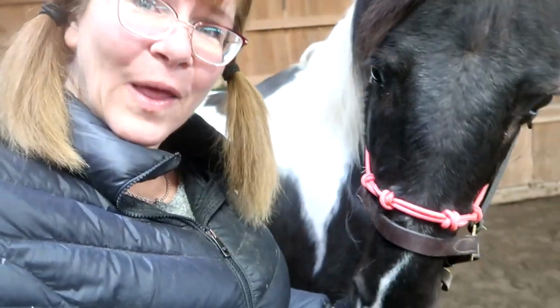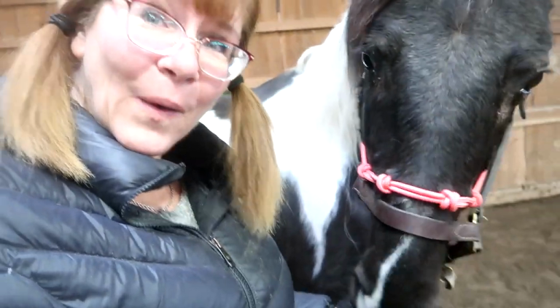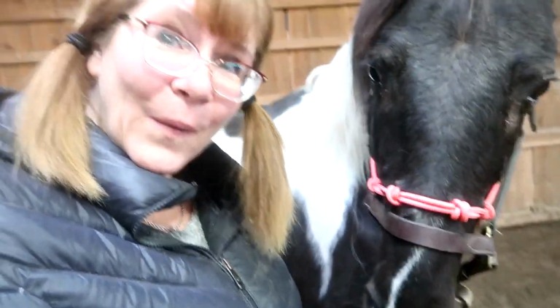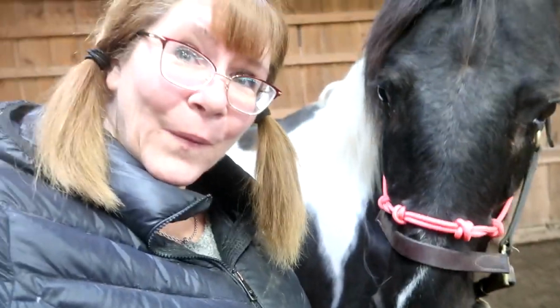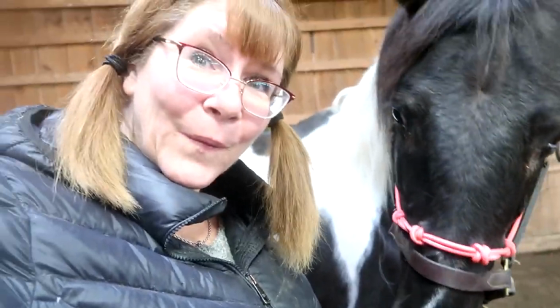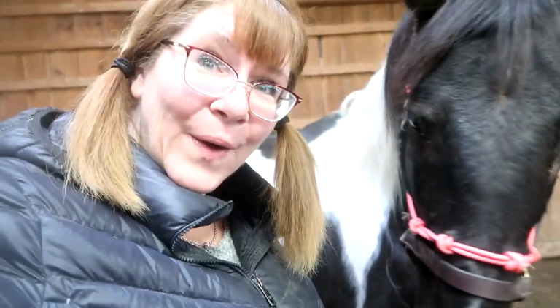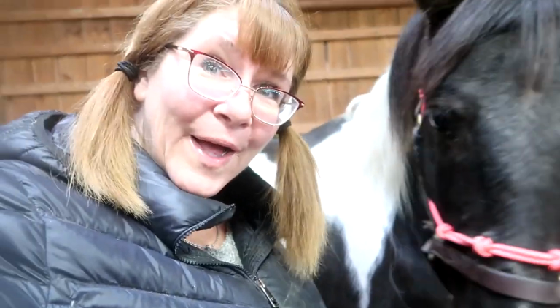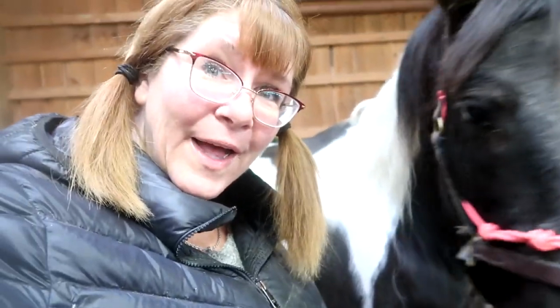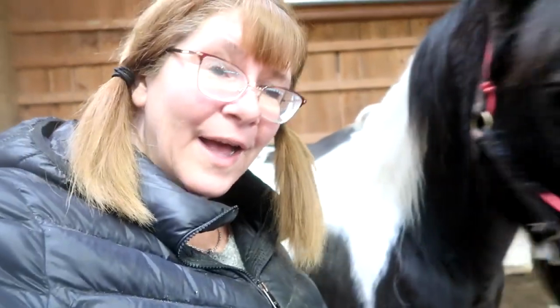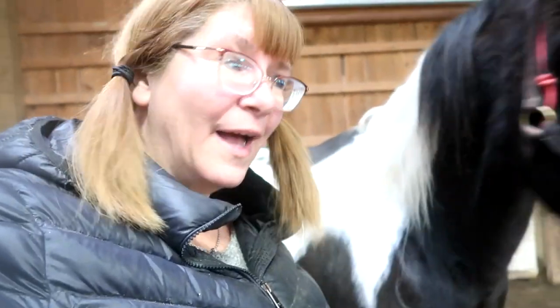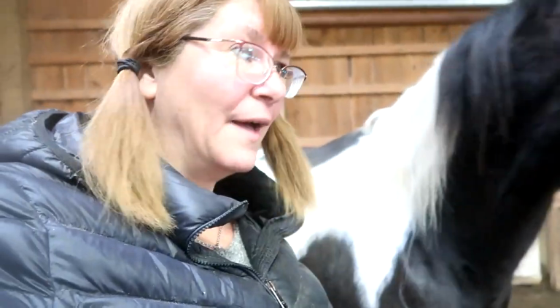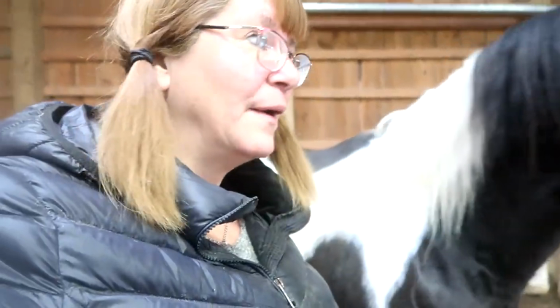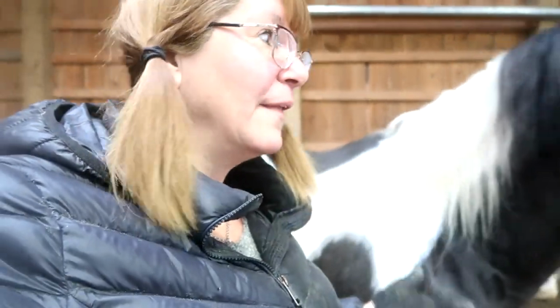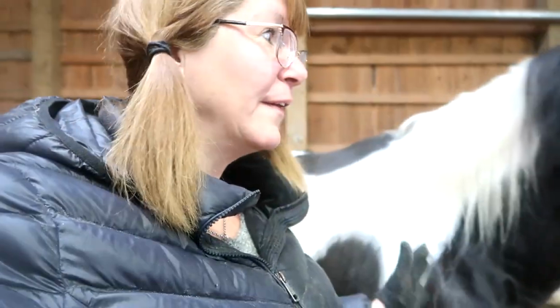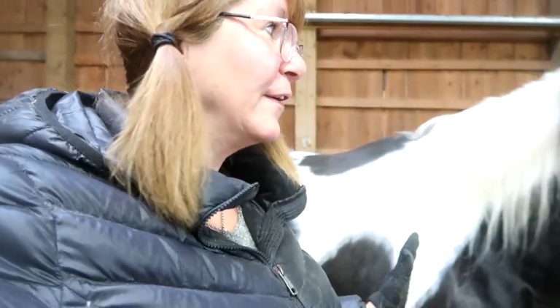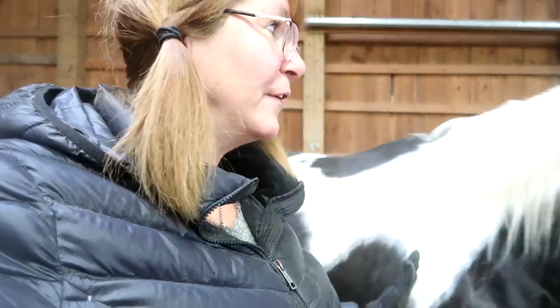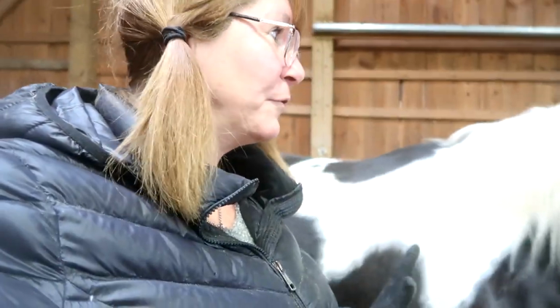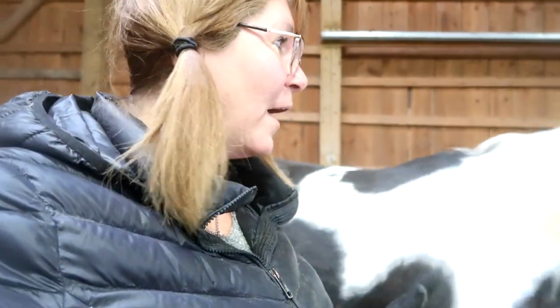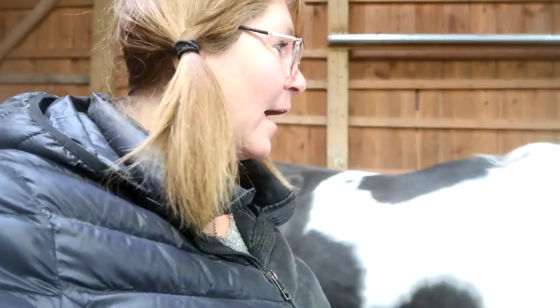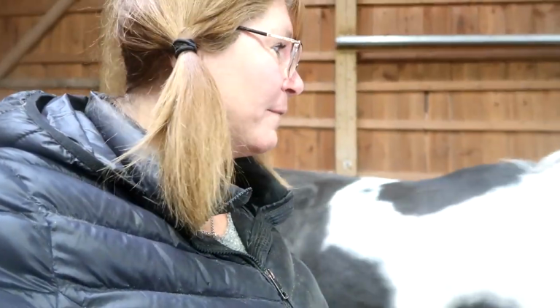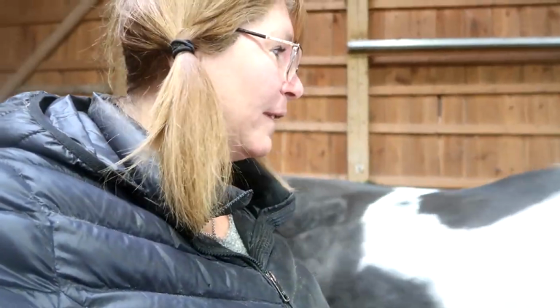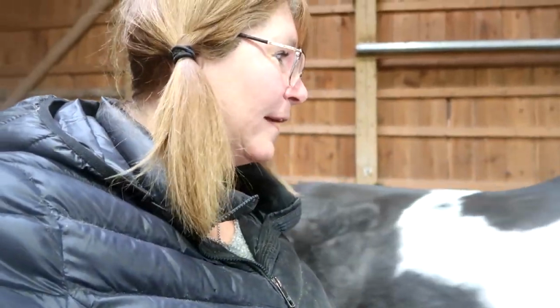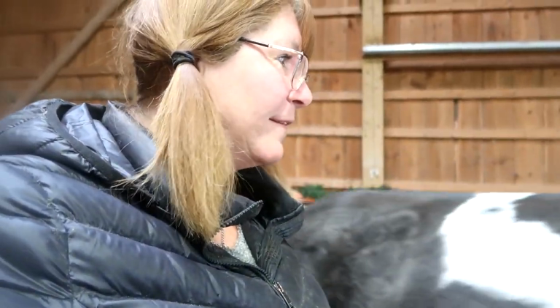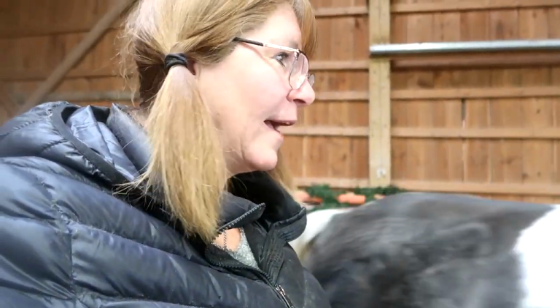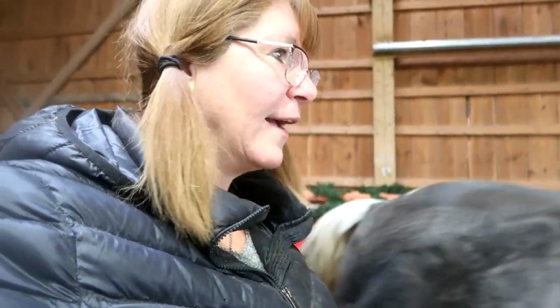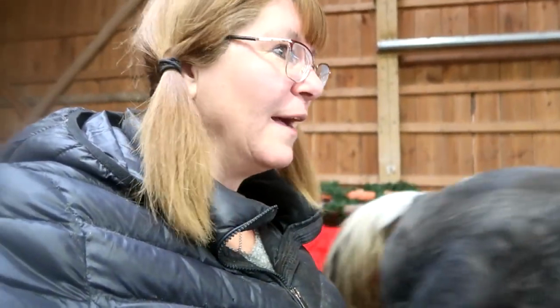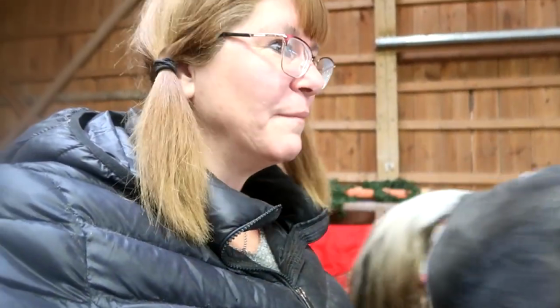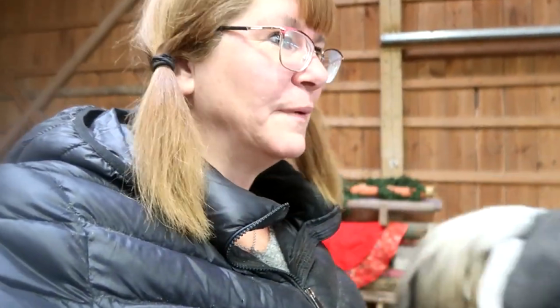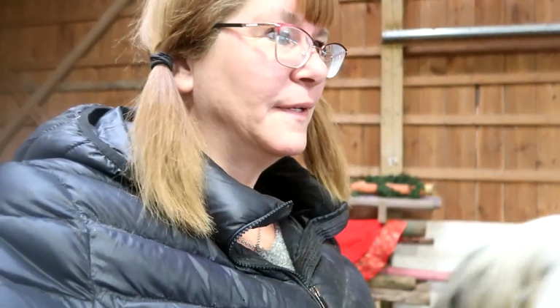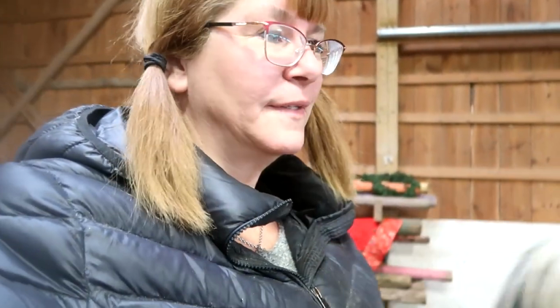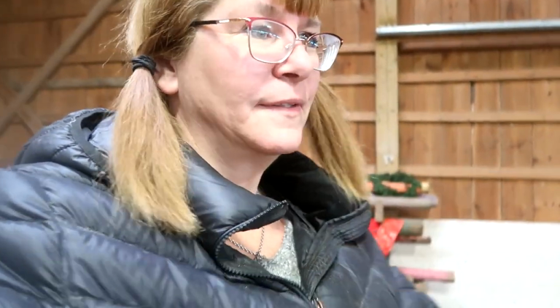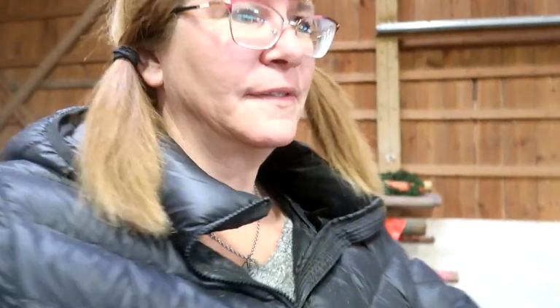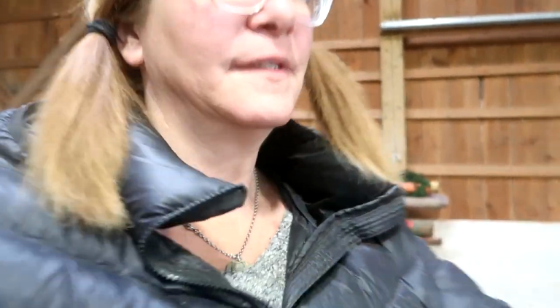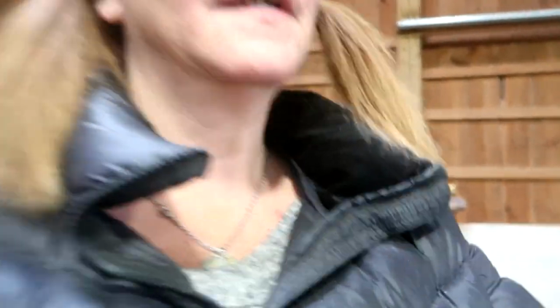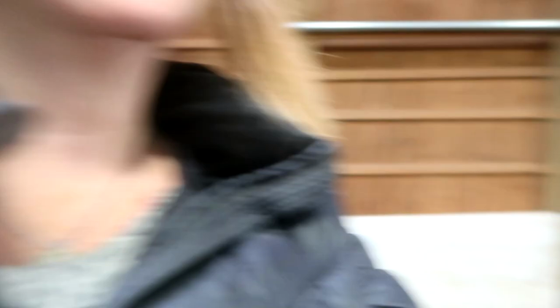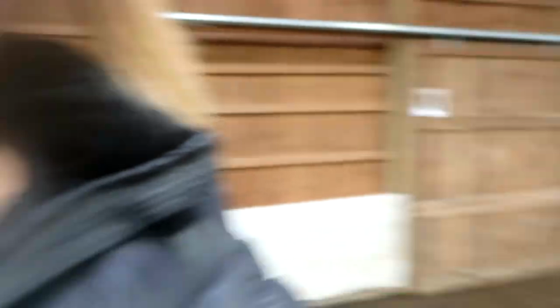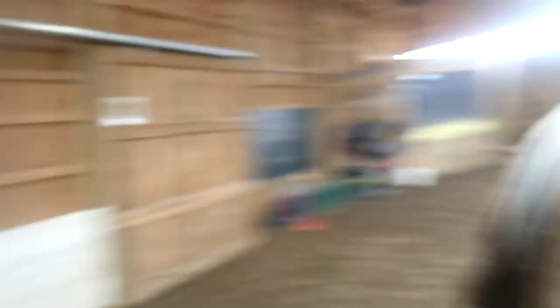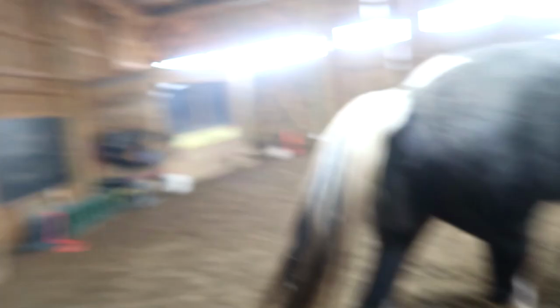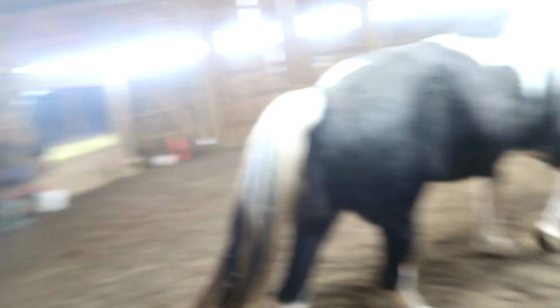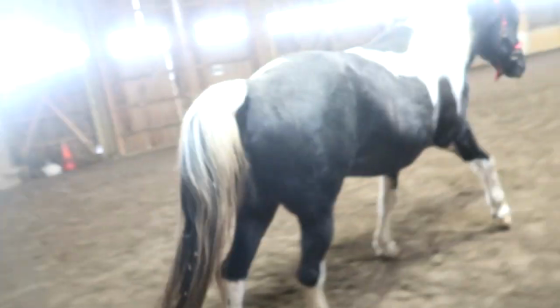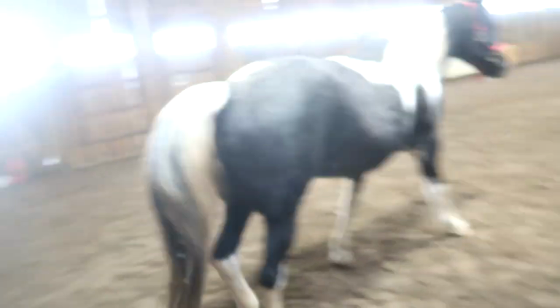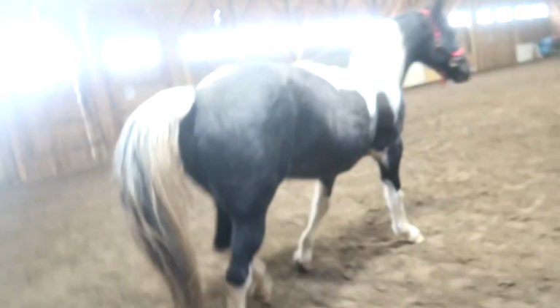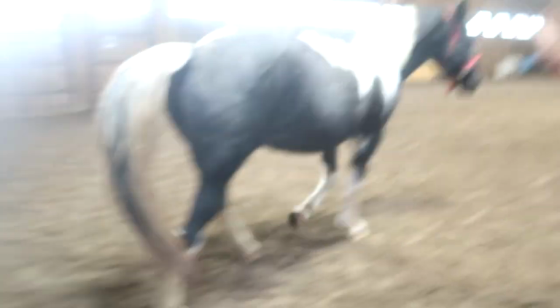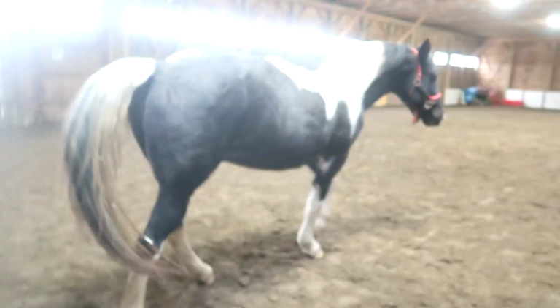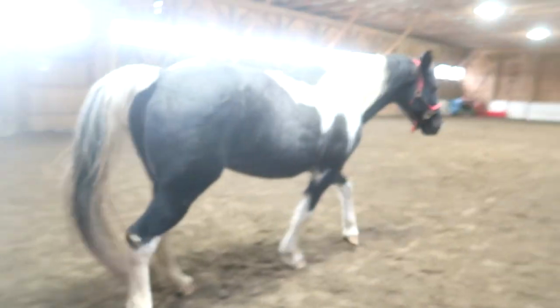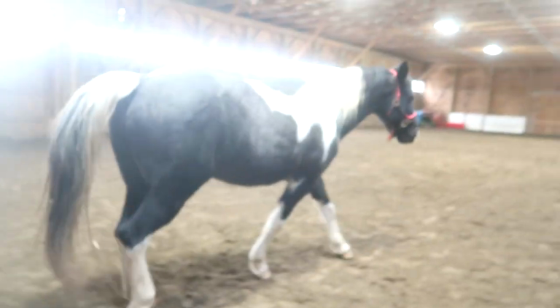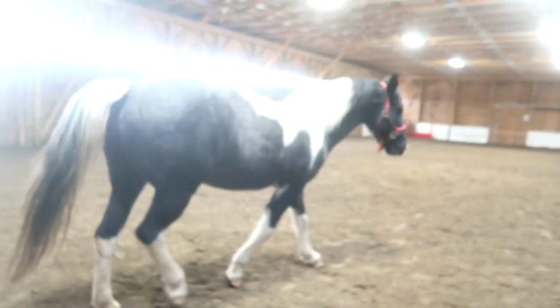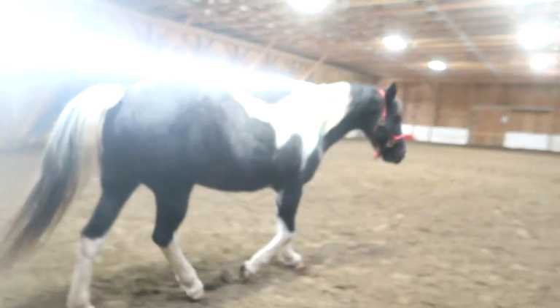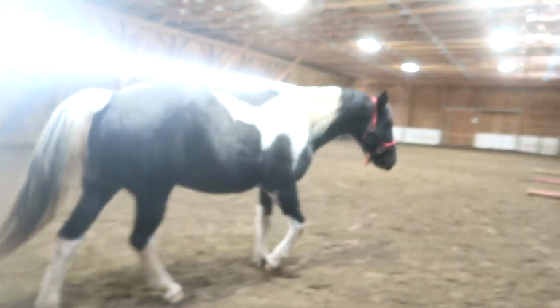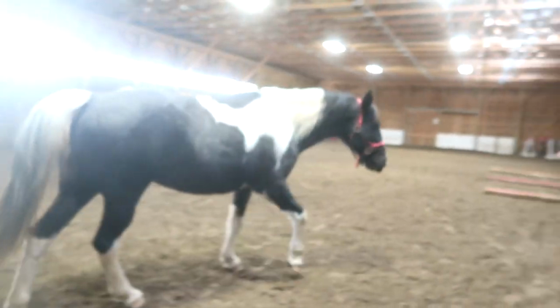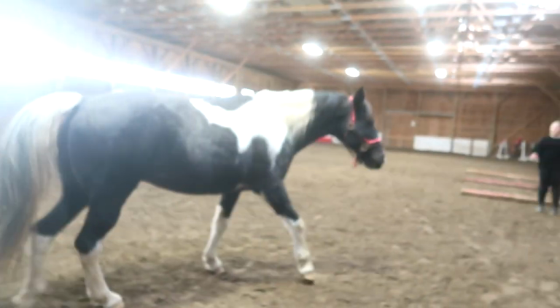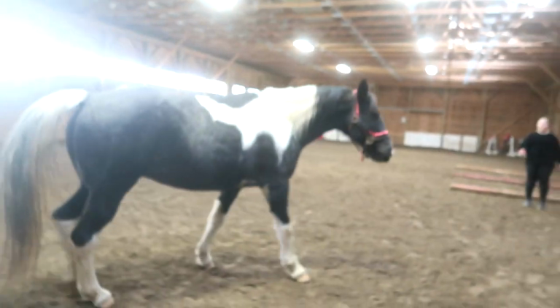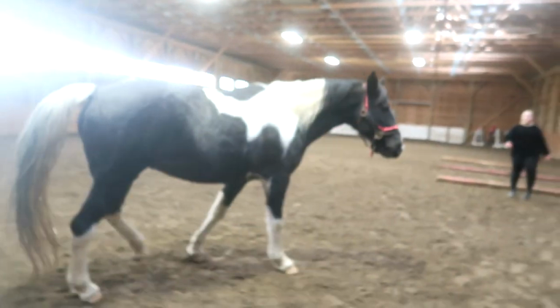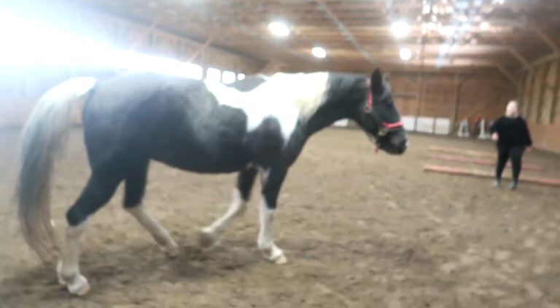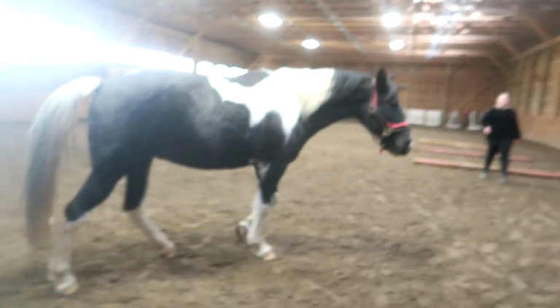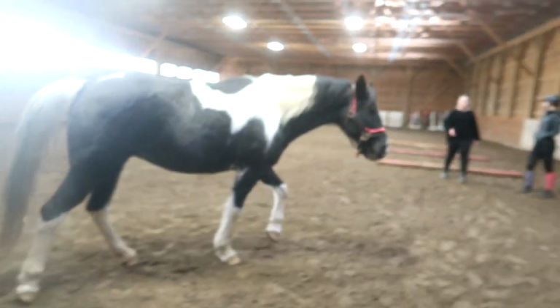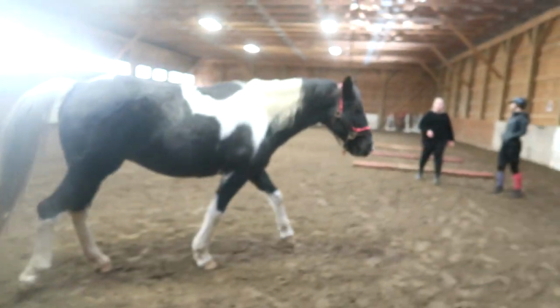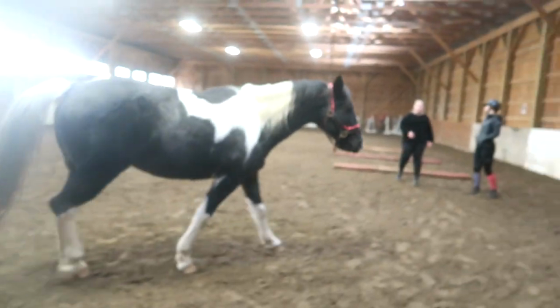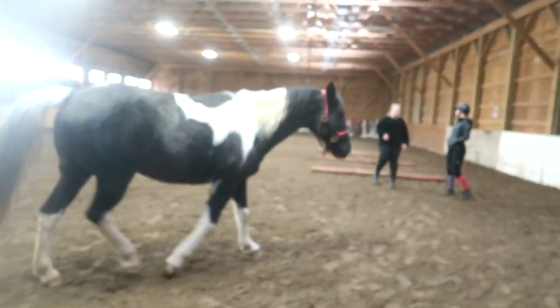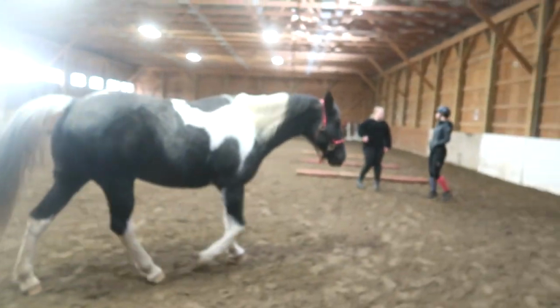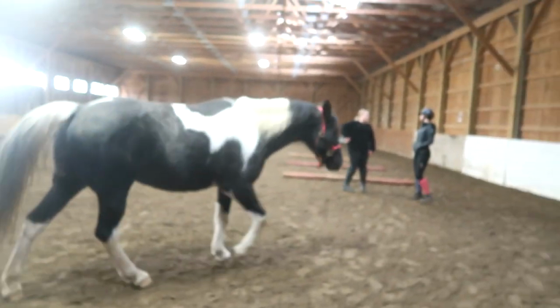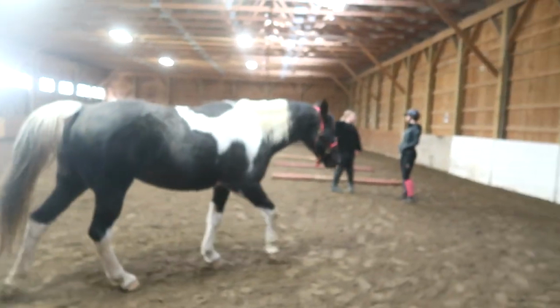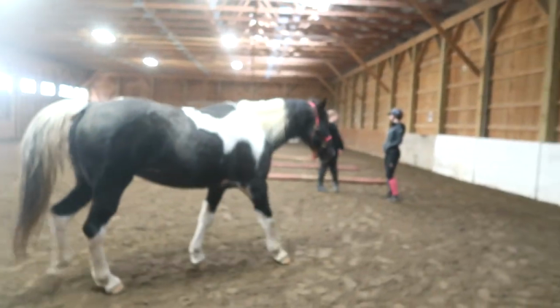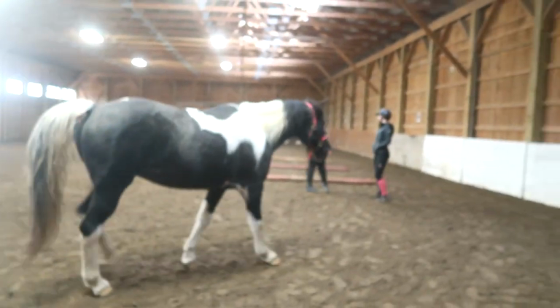I'm going to let the girls ride while I tack up.